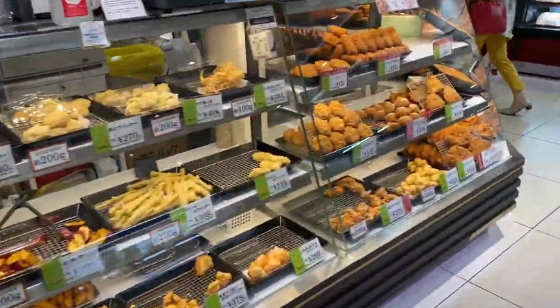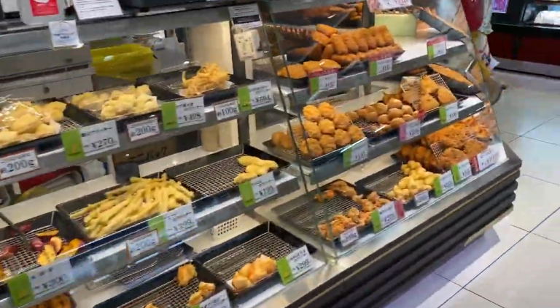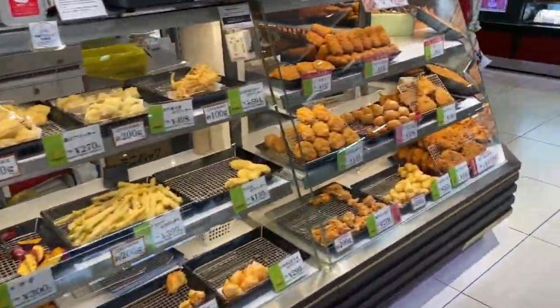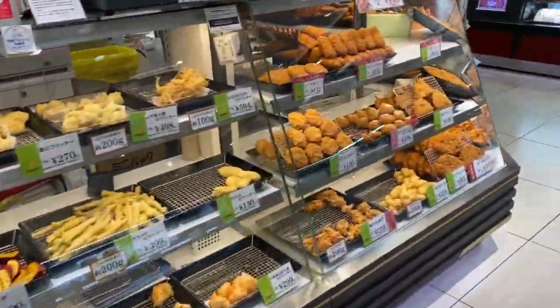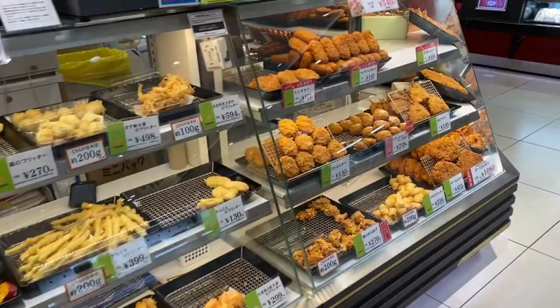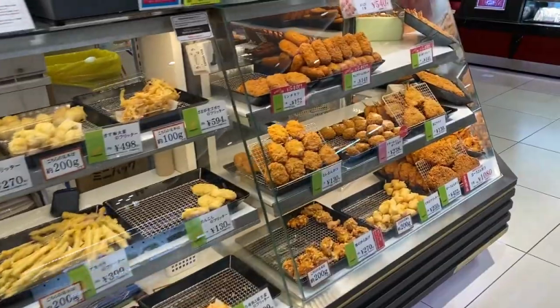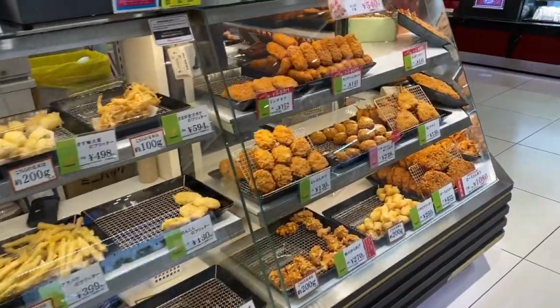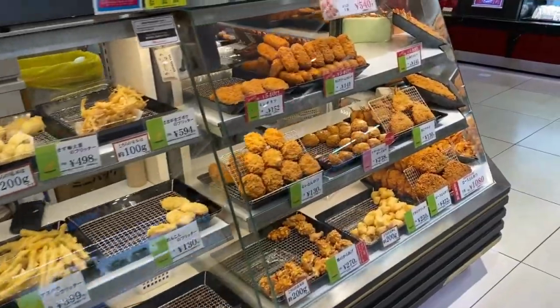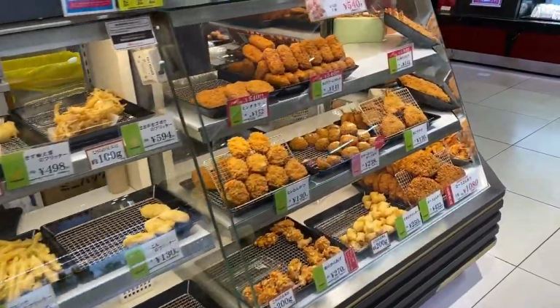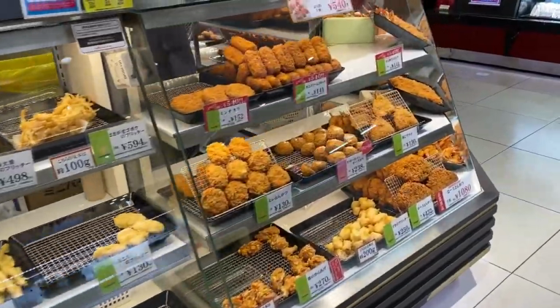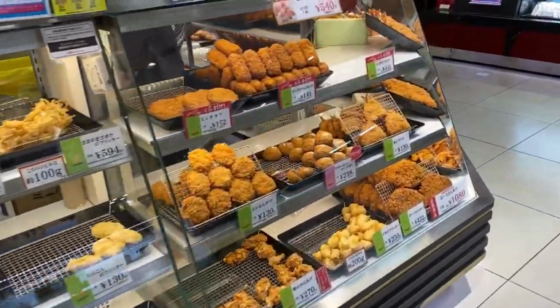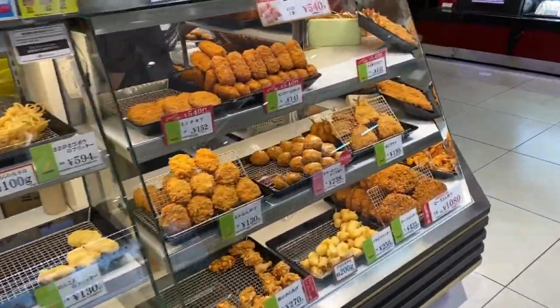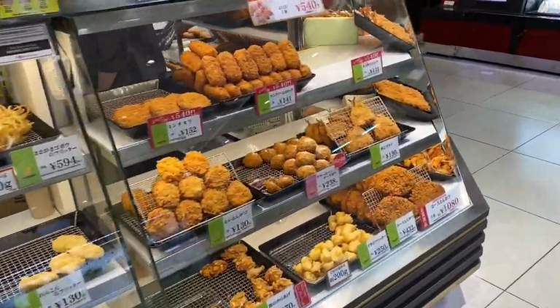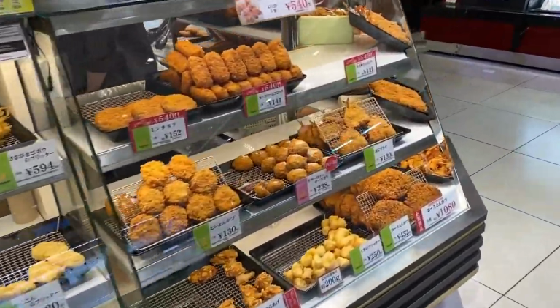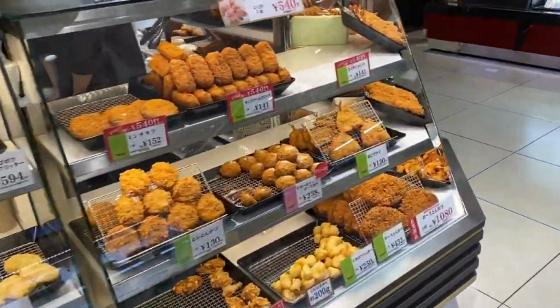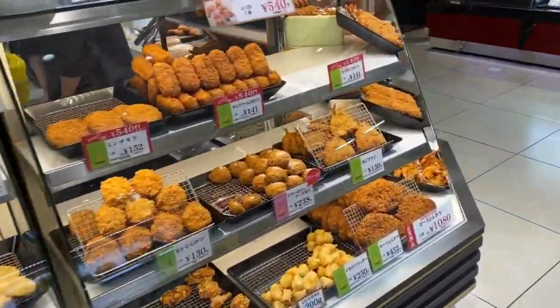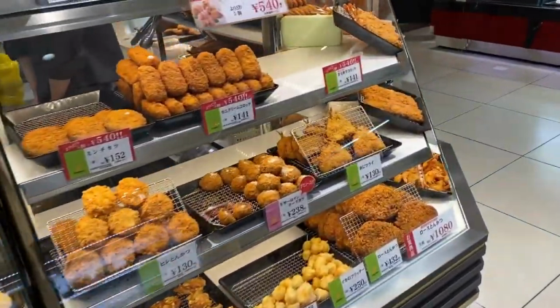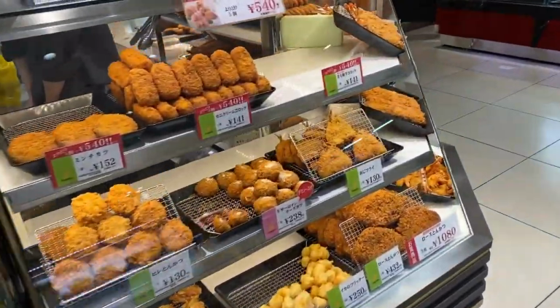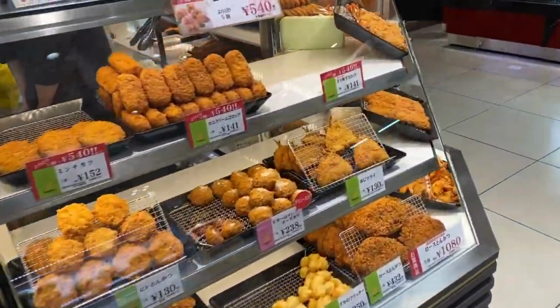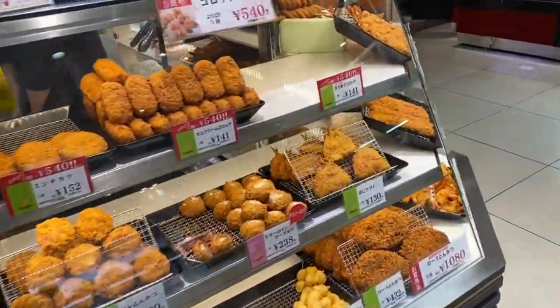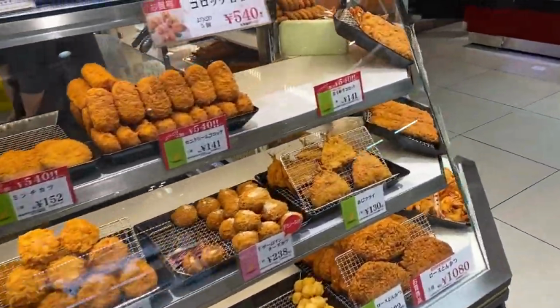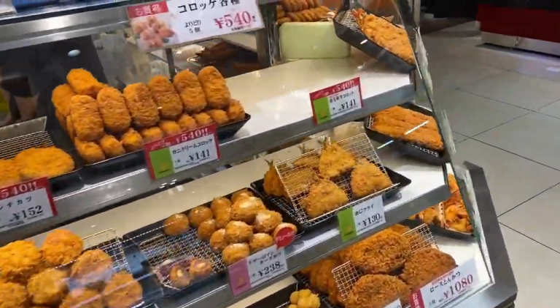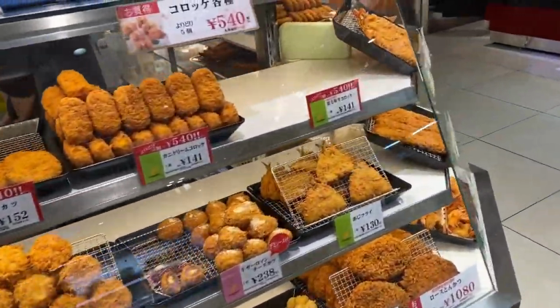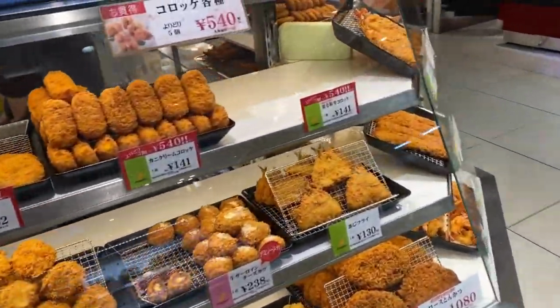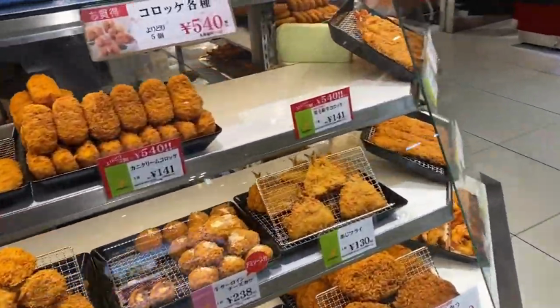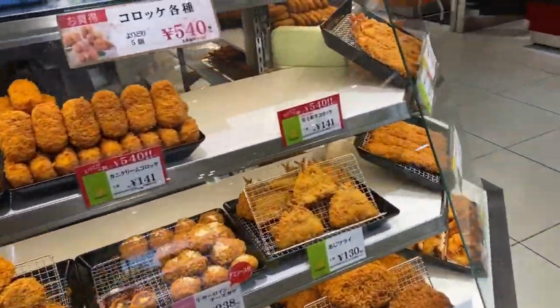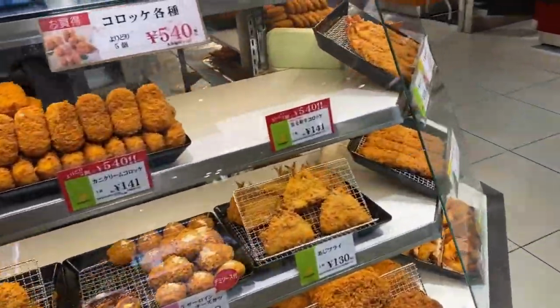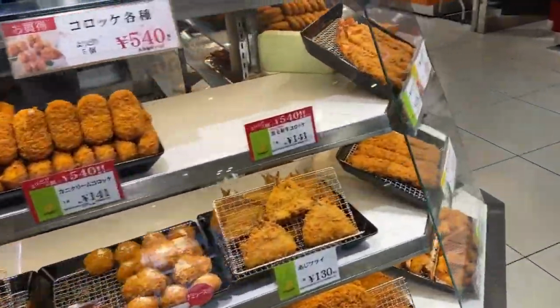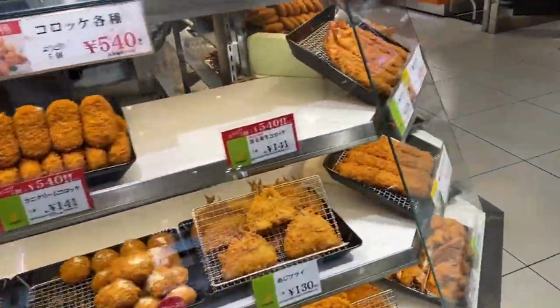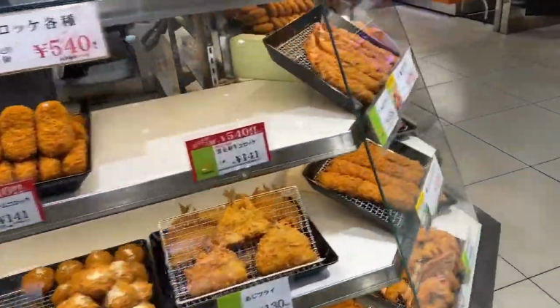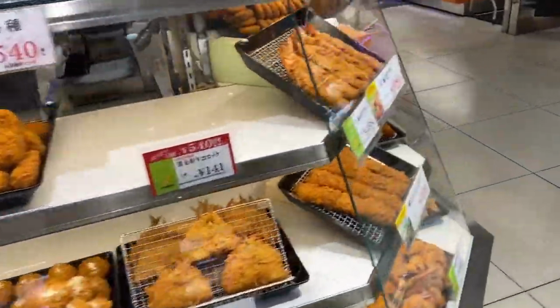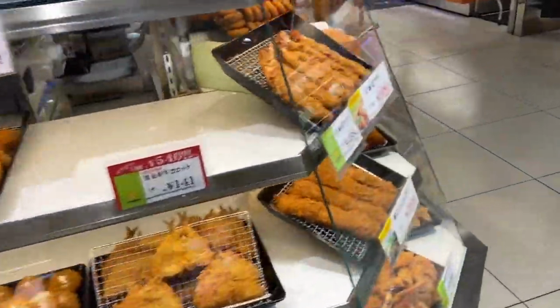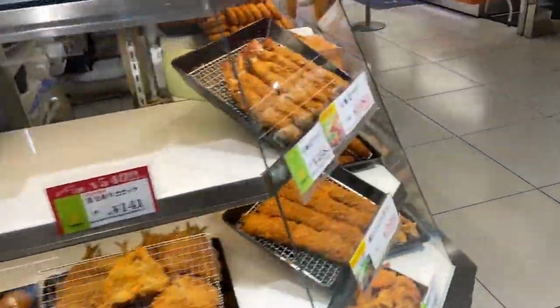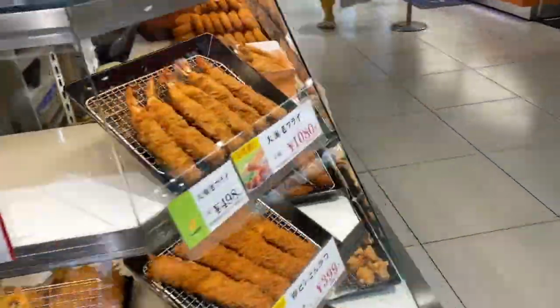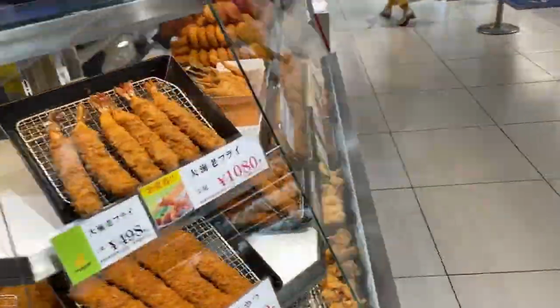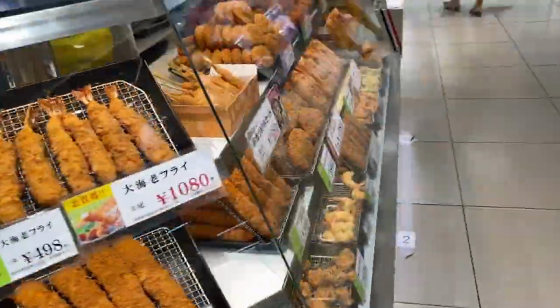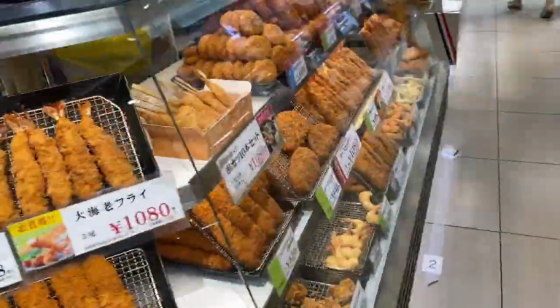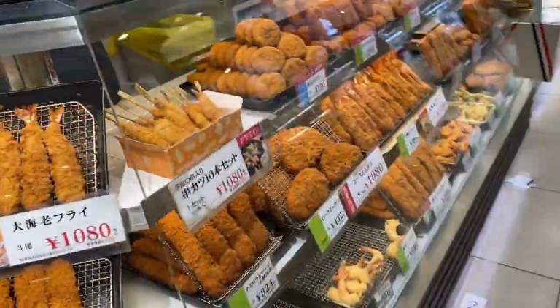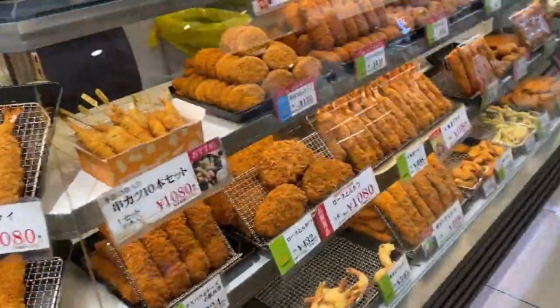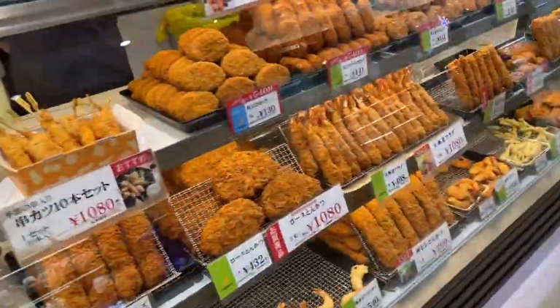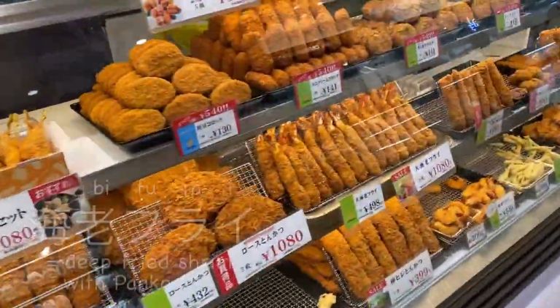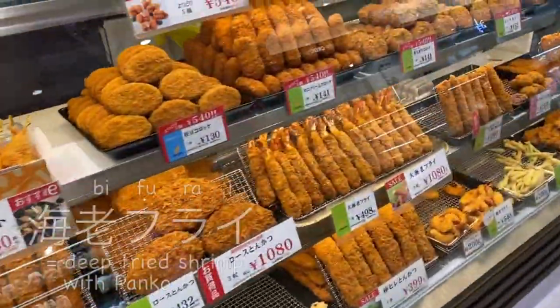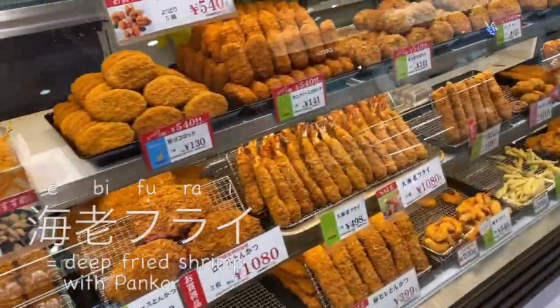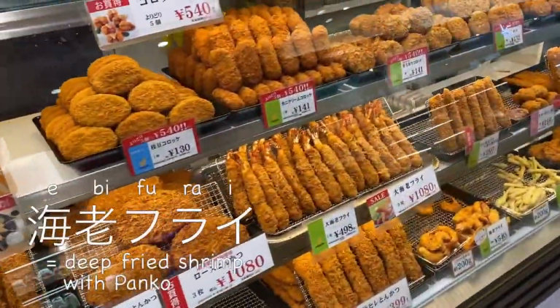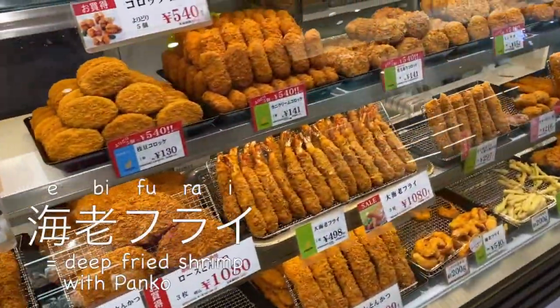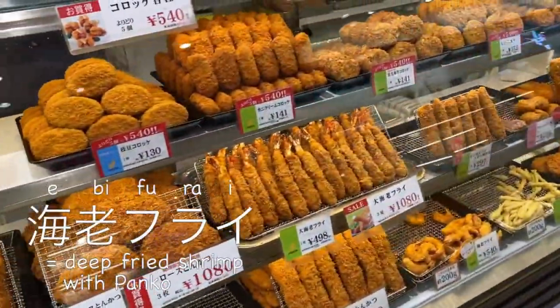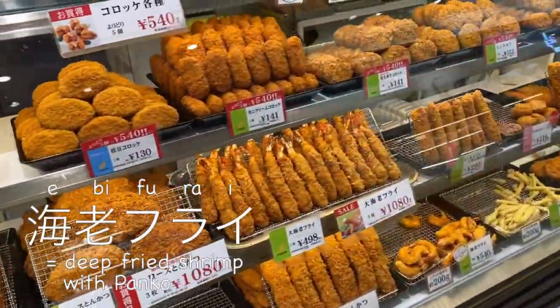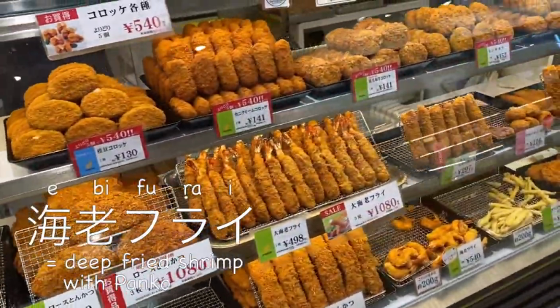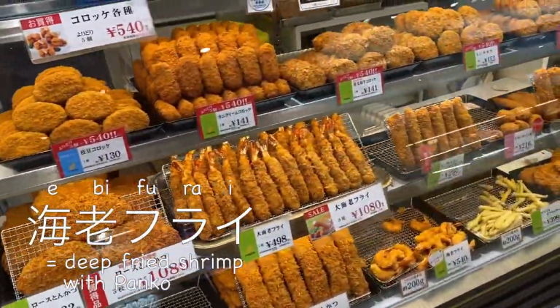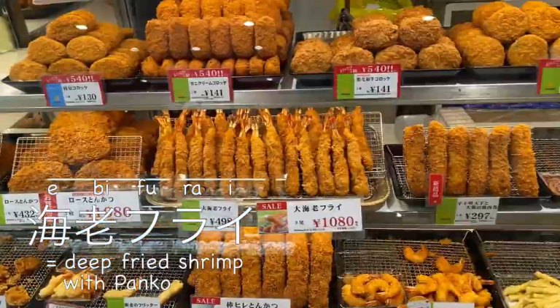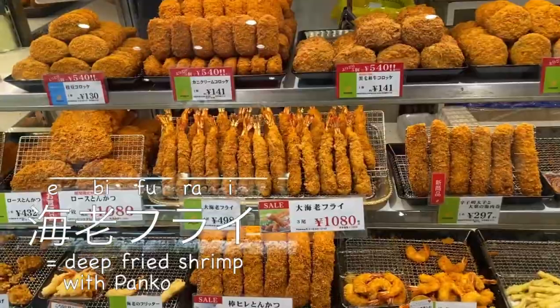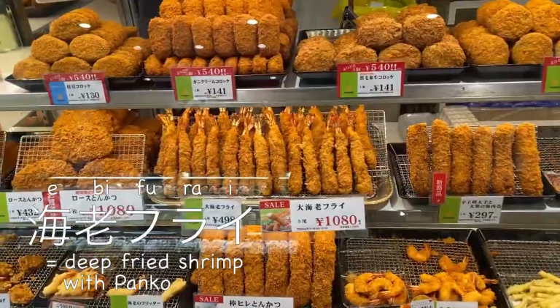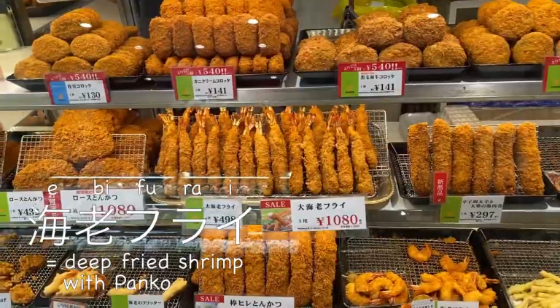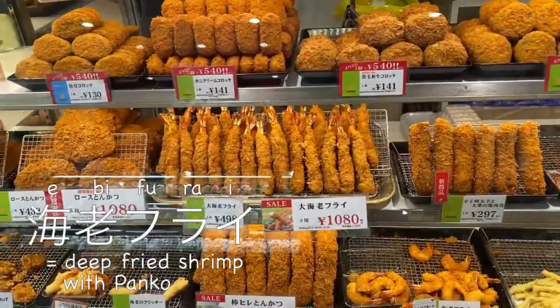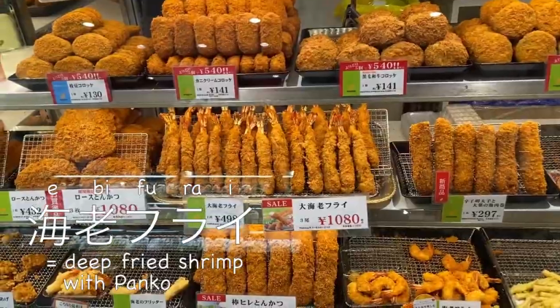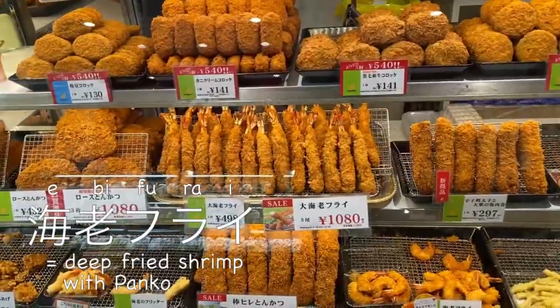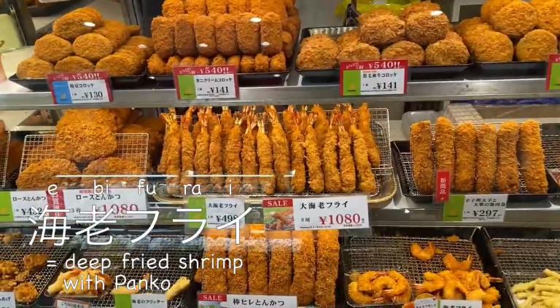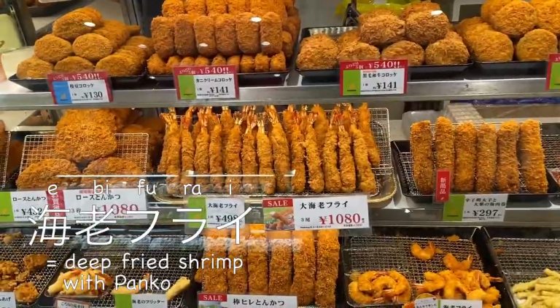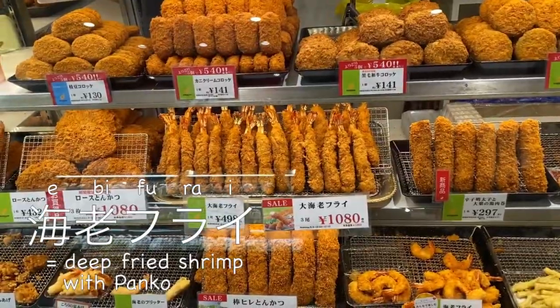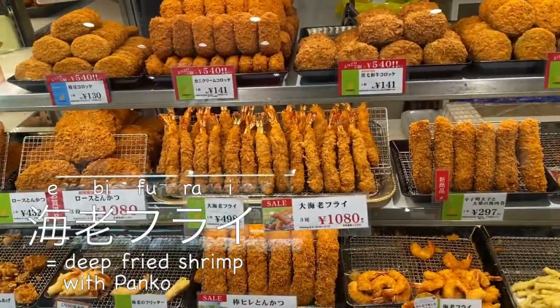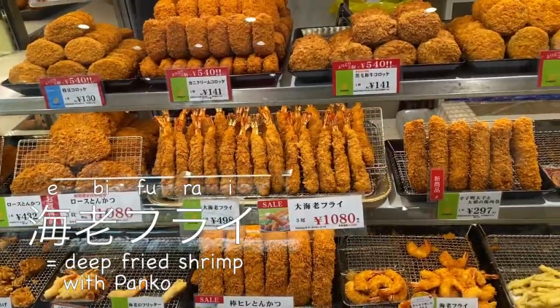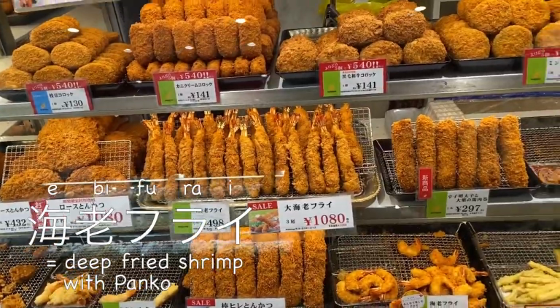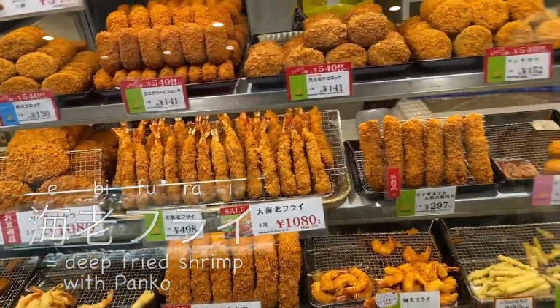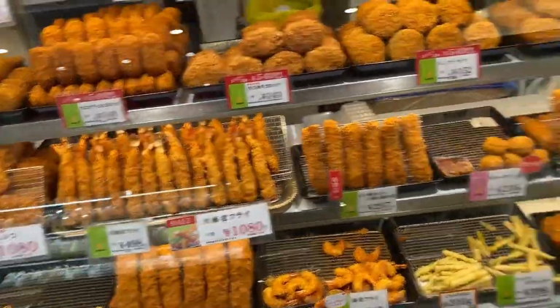Here they have Japanese style croquette. And they also have ebi furai, fried shrimp, which is famous for my hometown Nagoya.